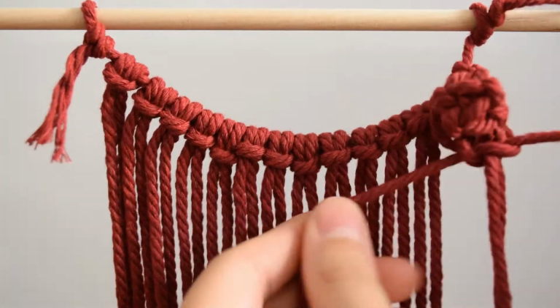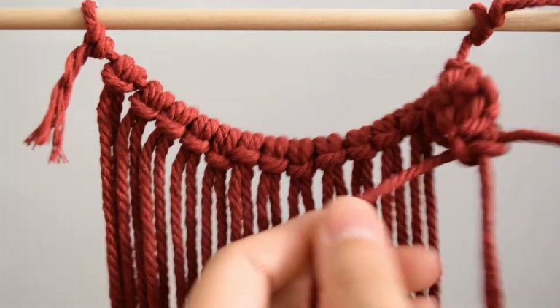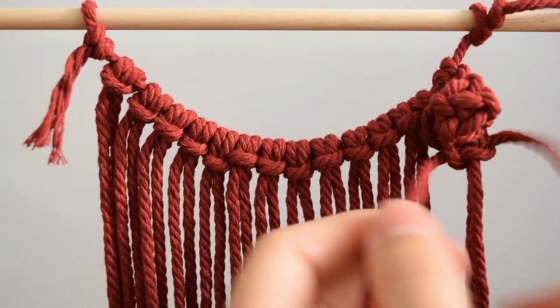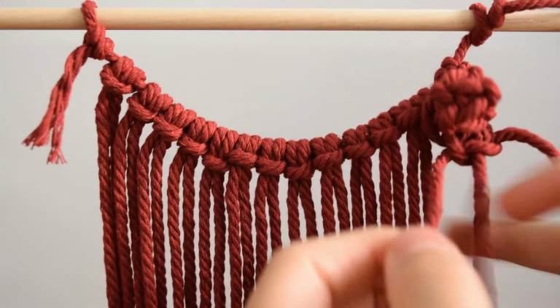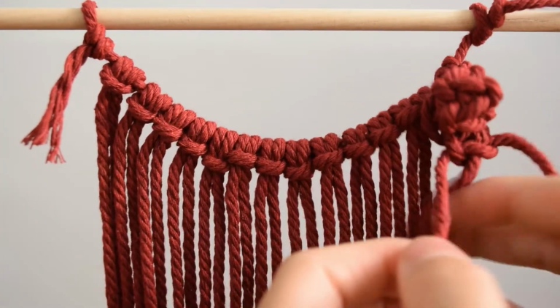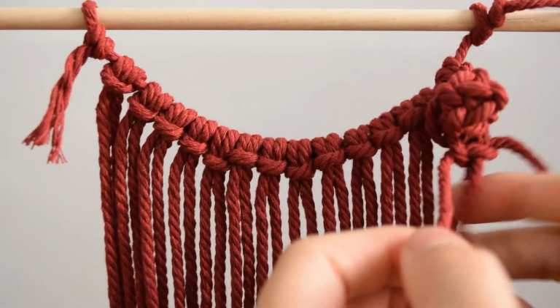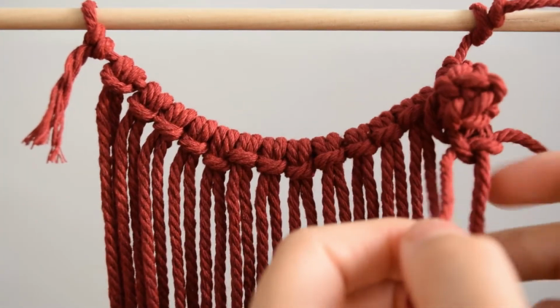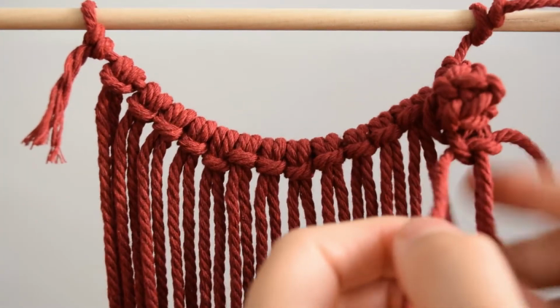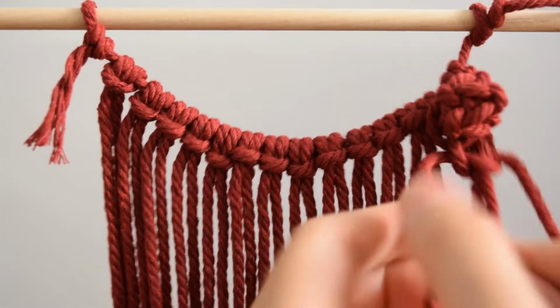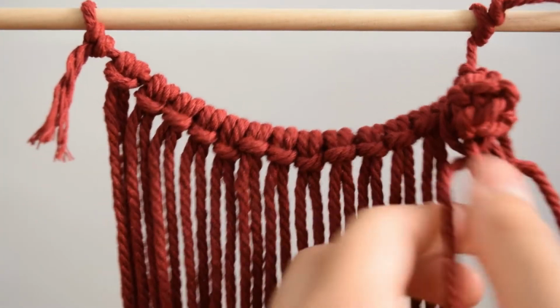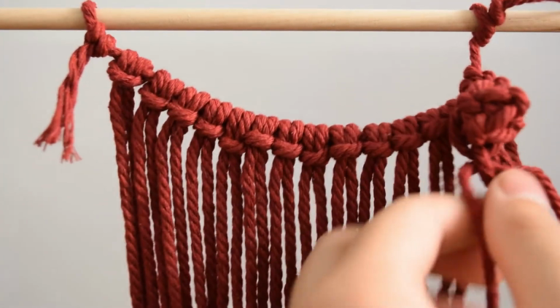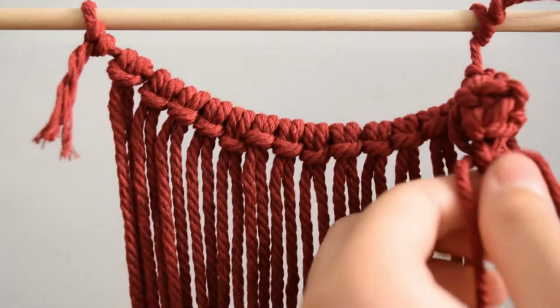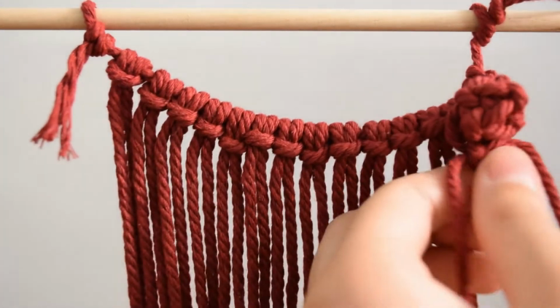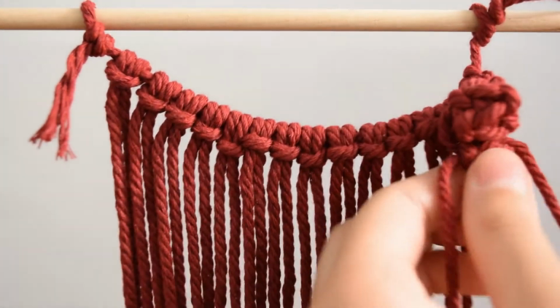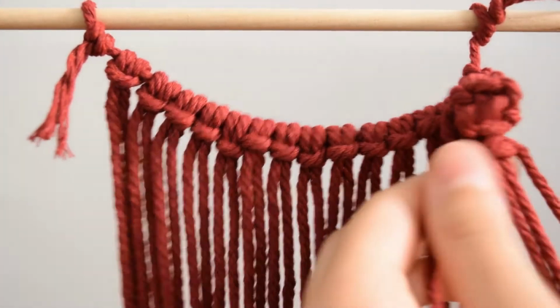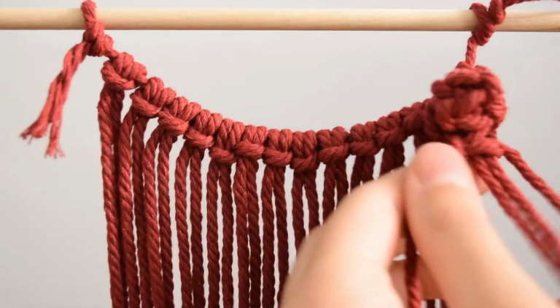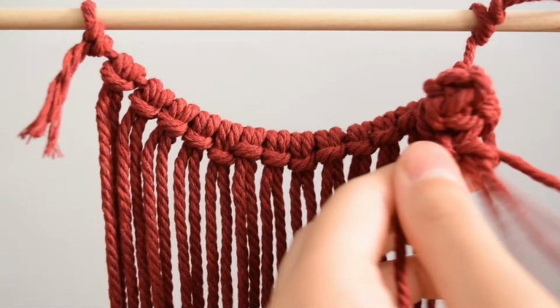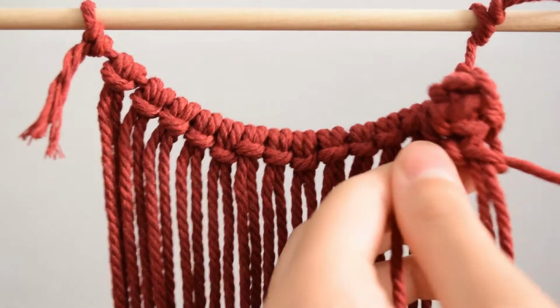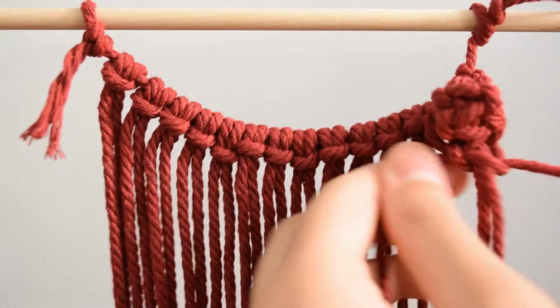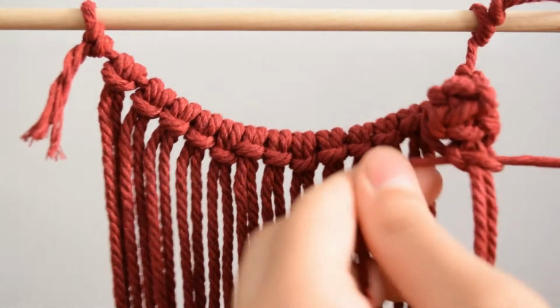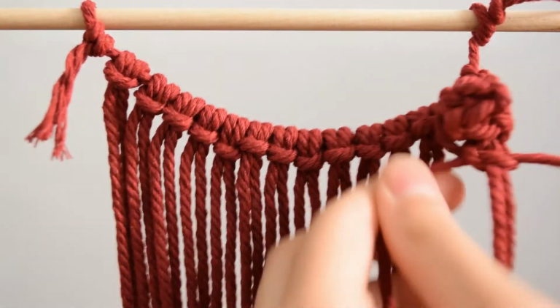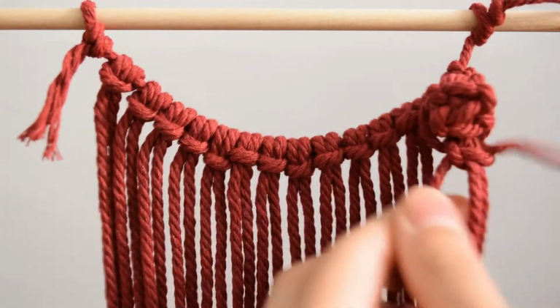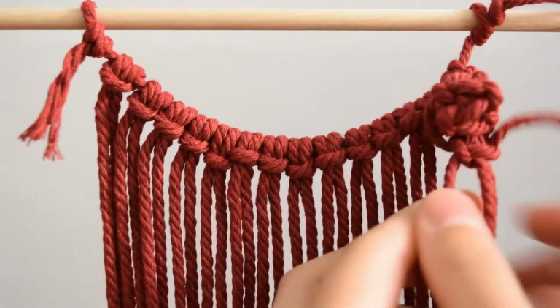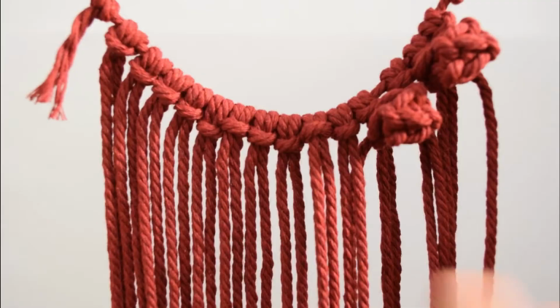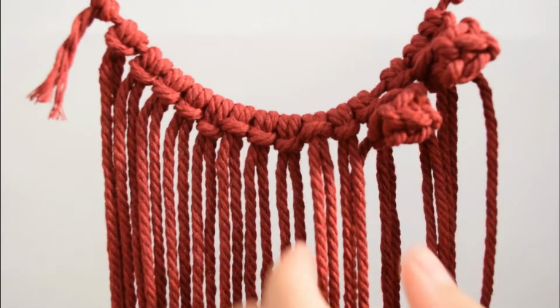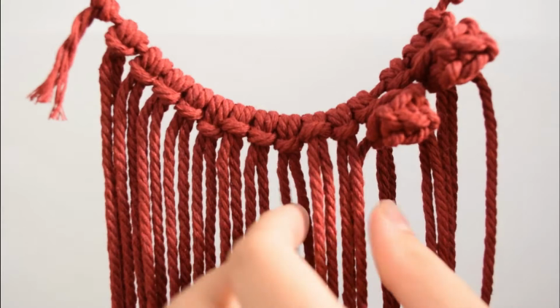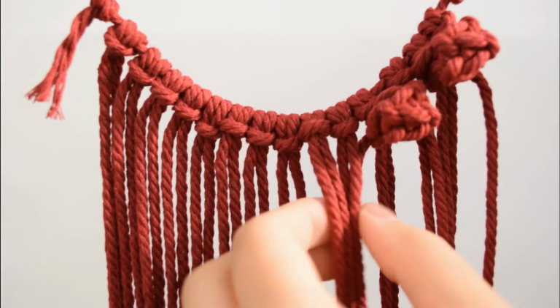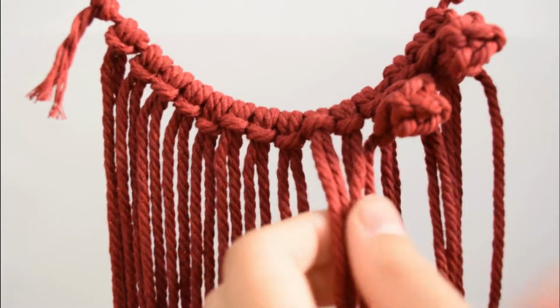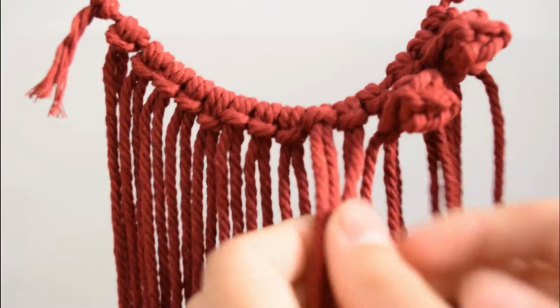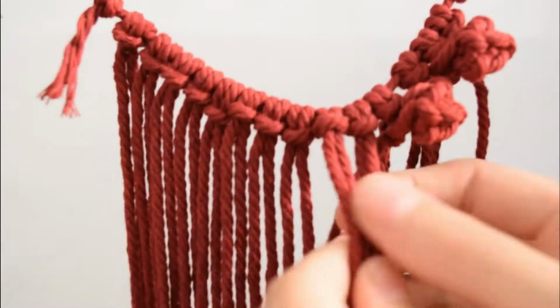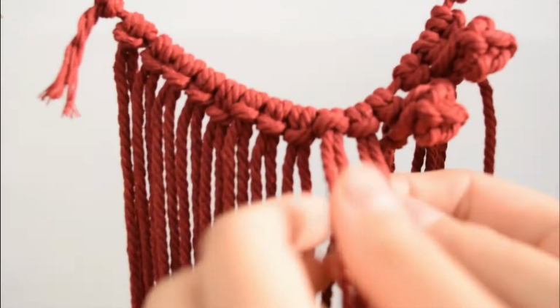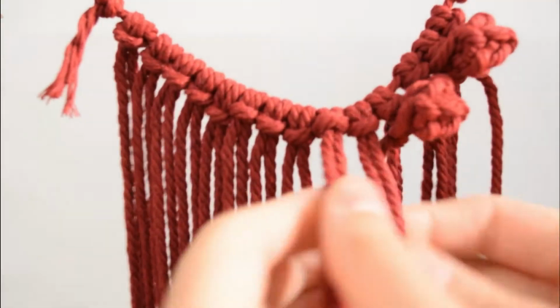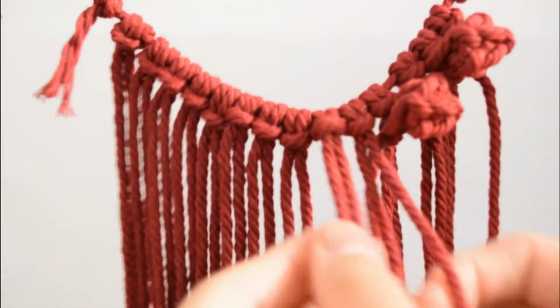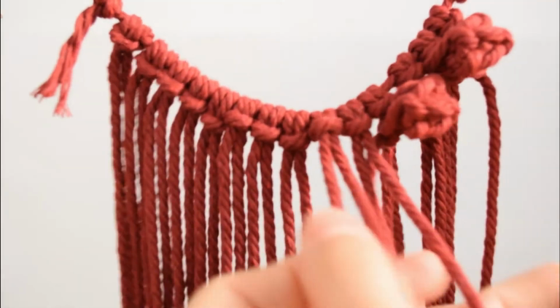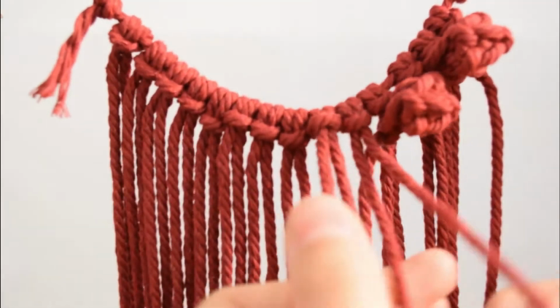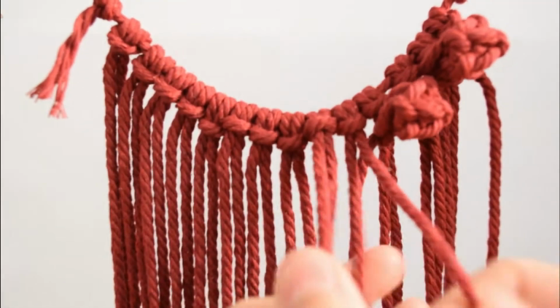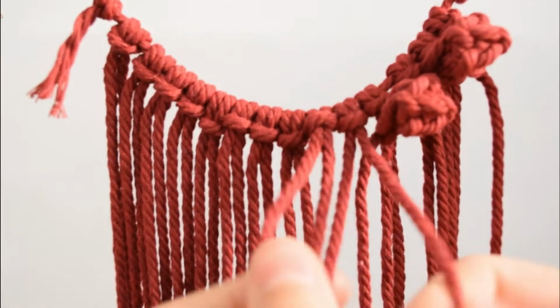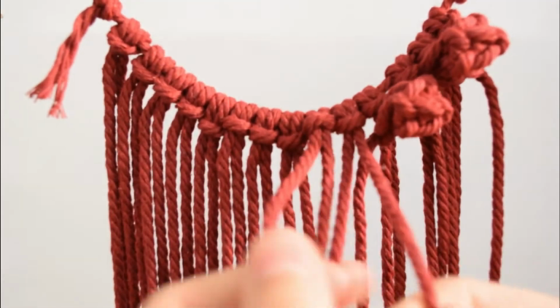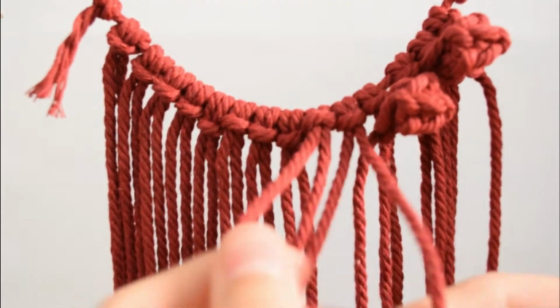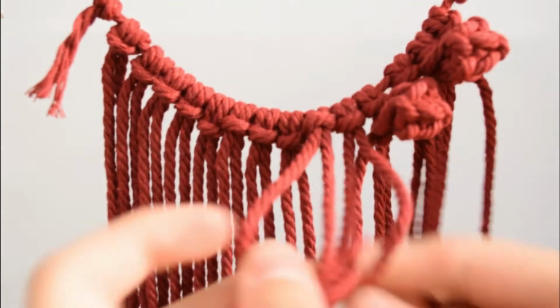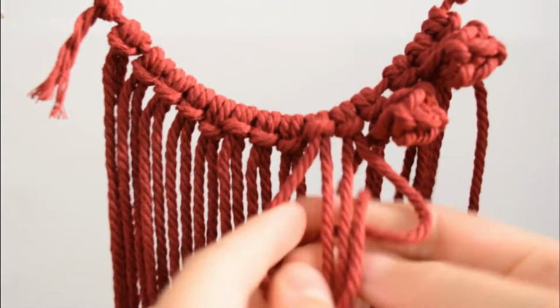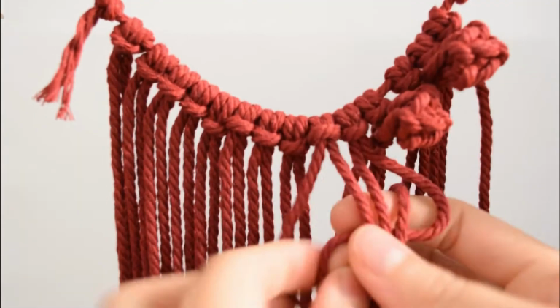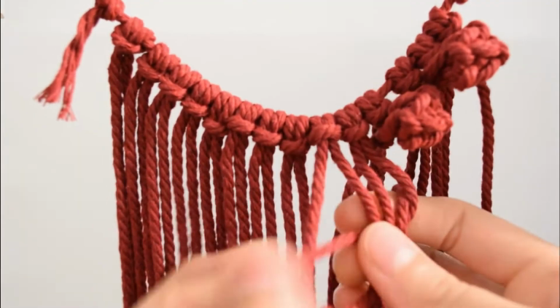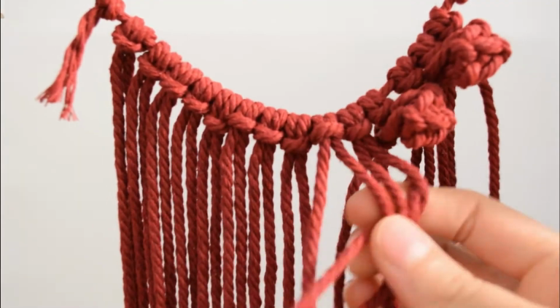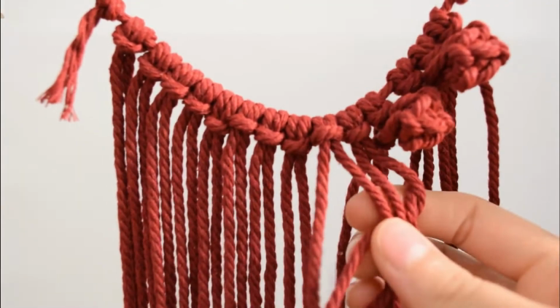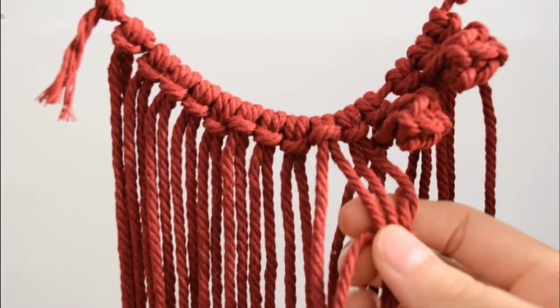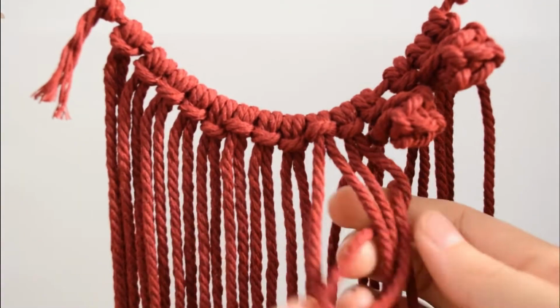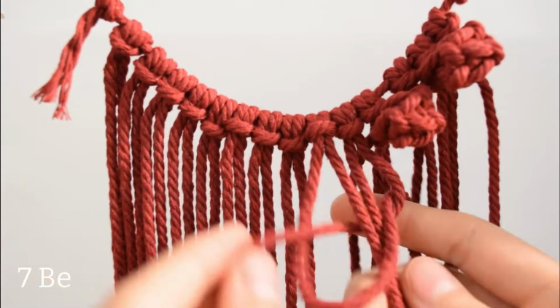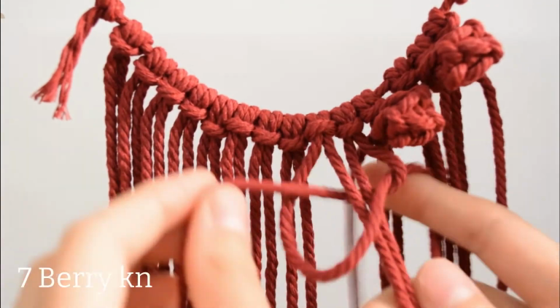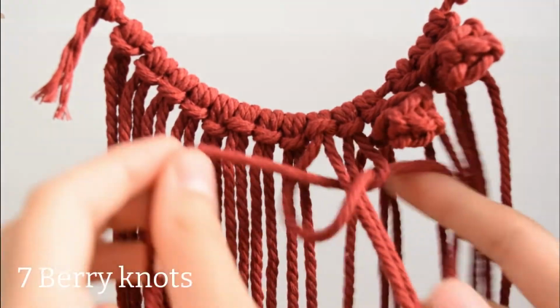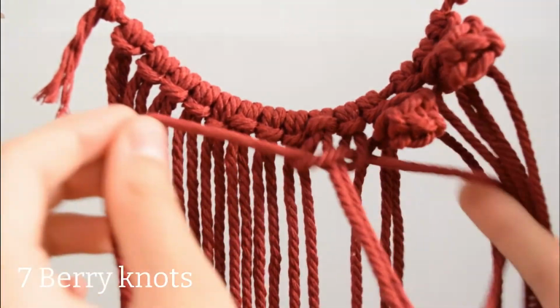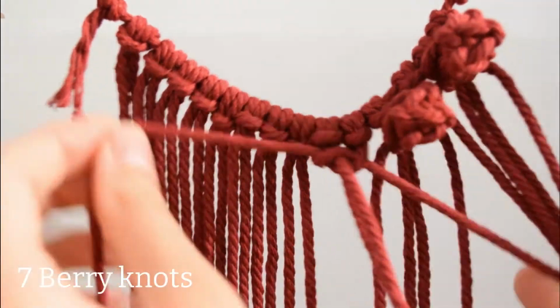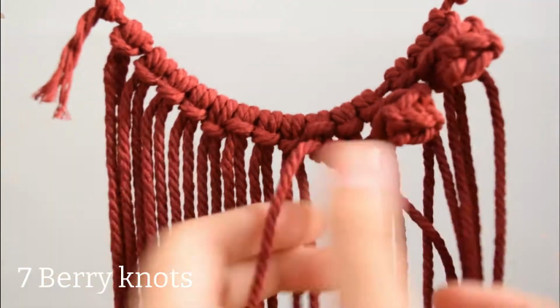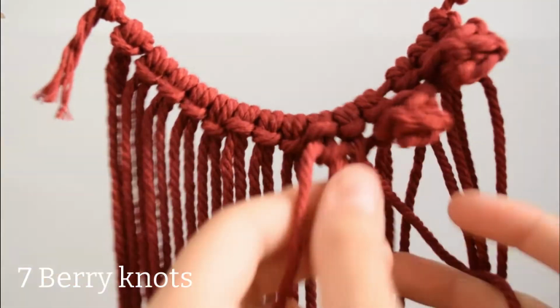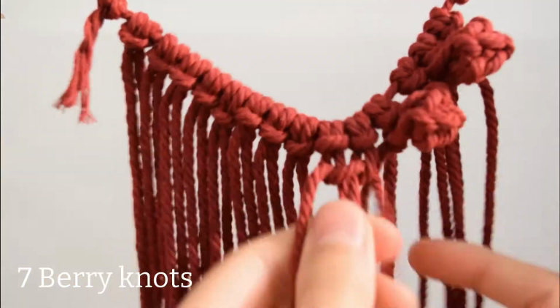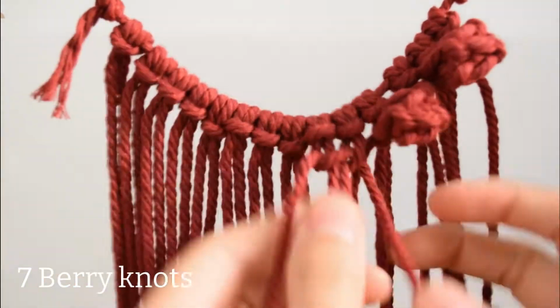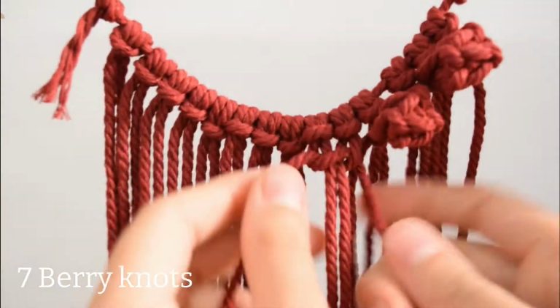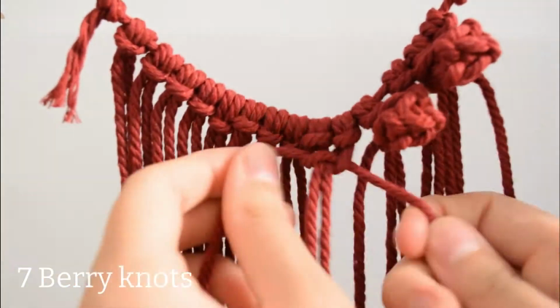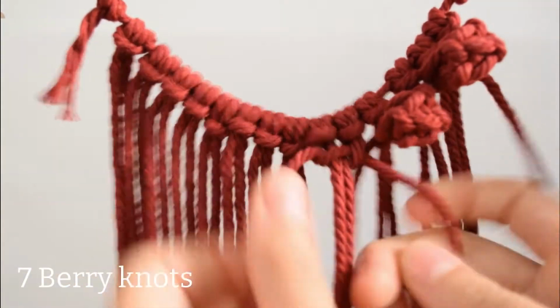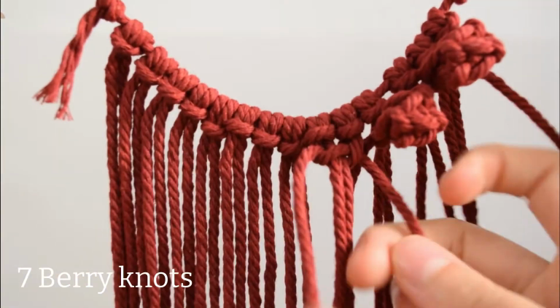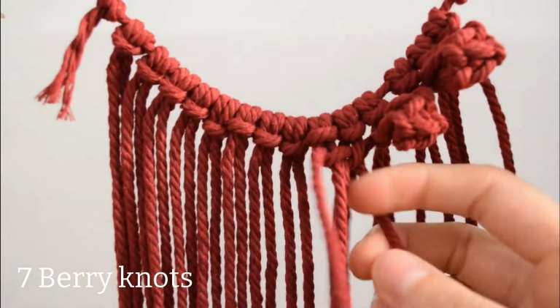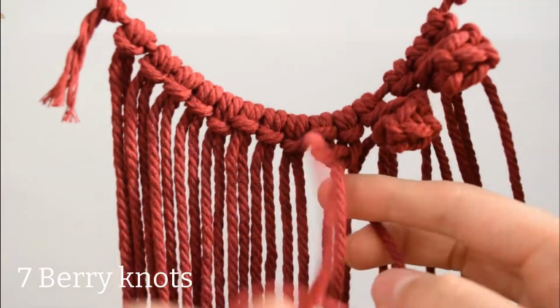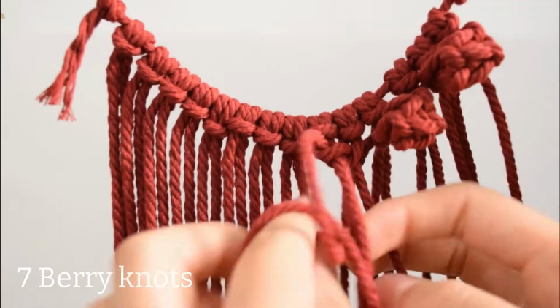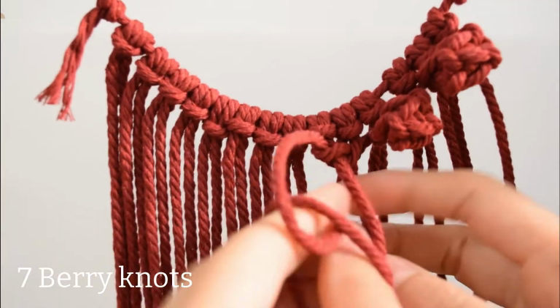We have now completed one berry knot and we need to make six more across the top so that we have seven in total. Let's do it.